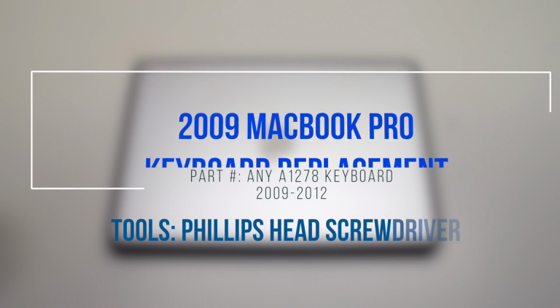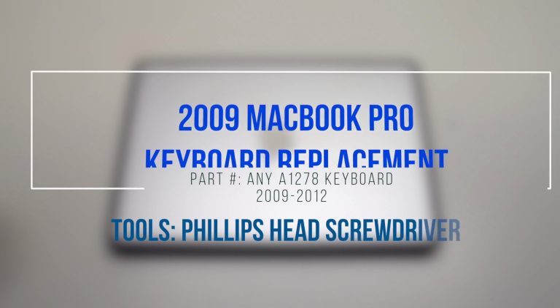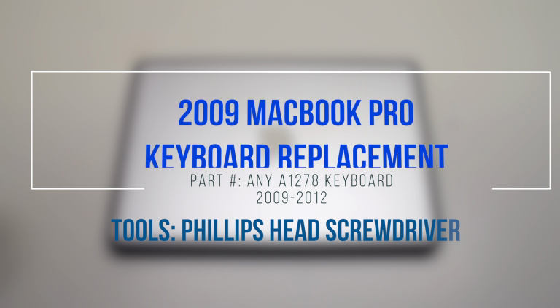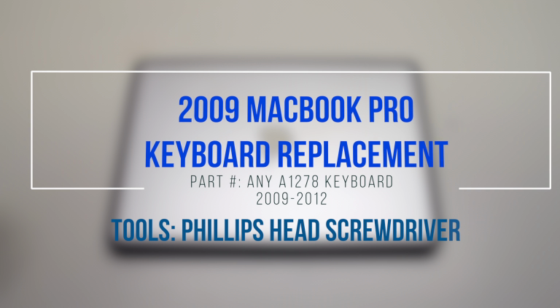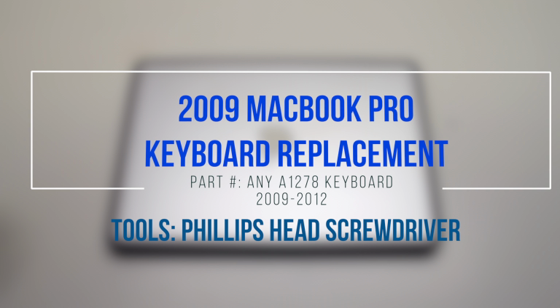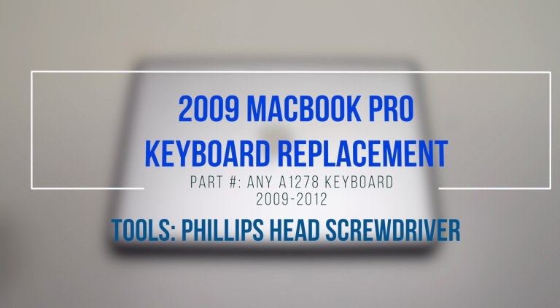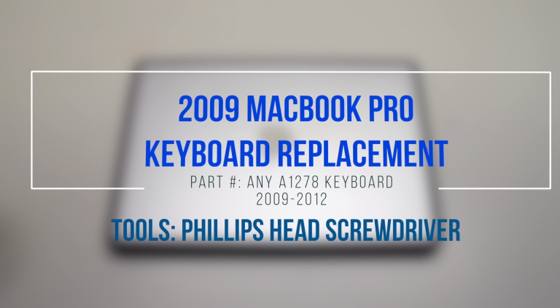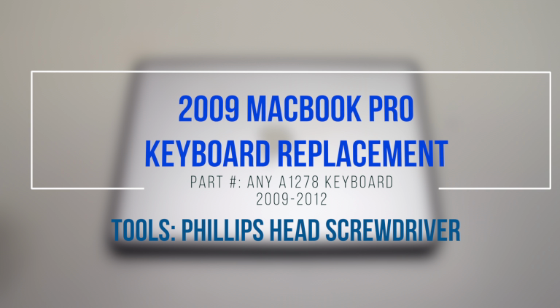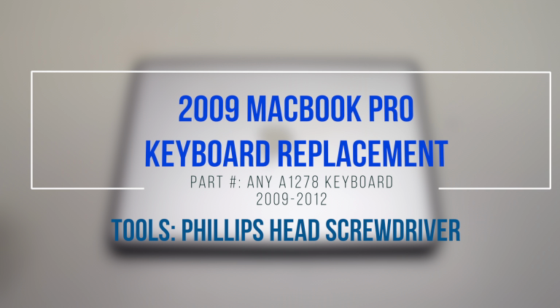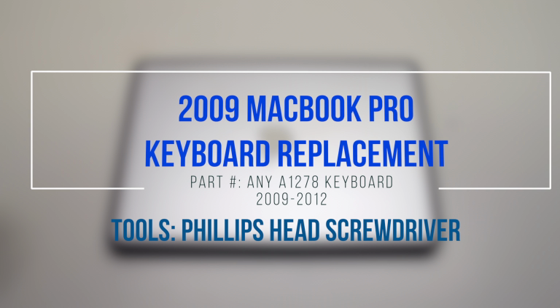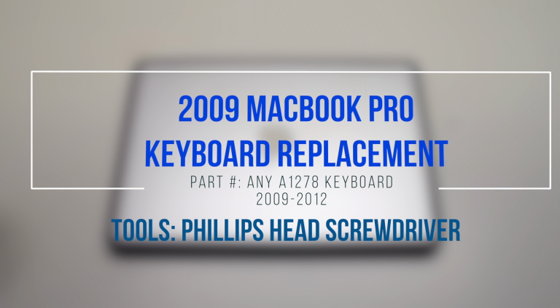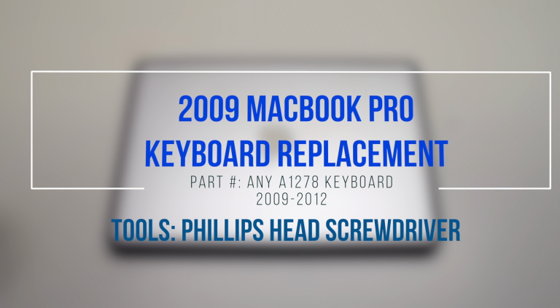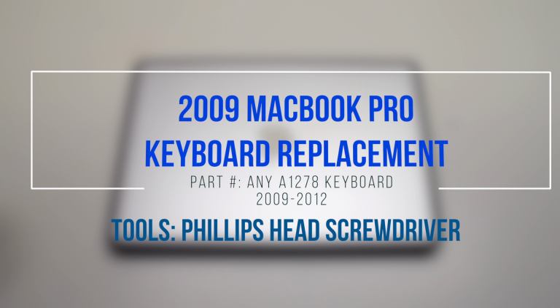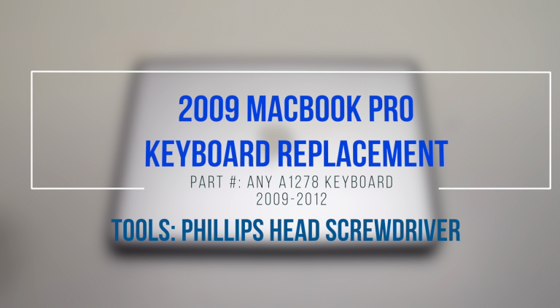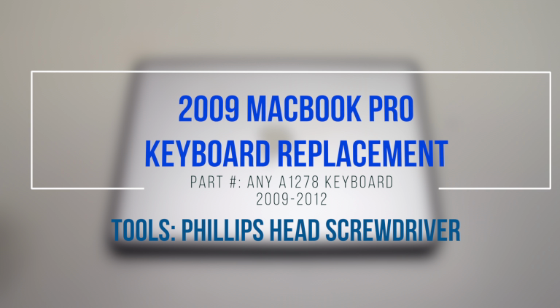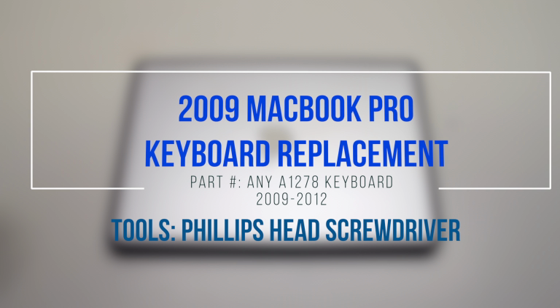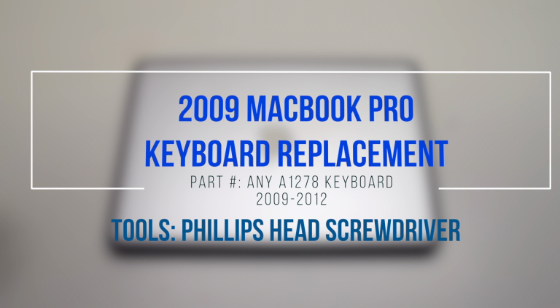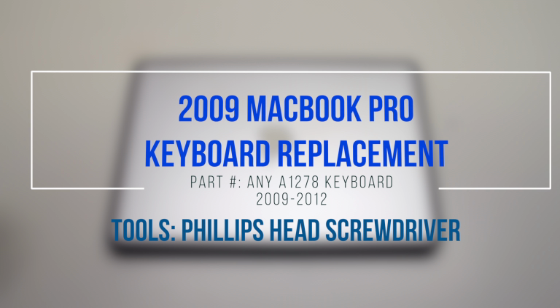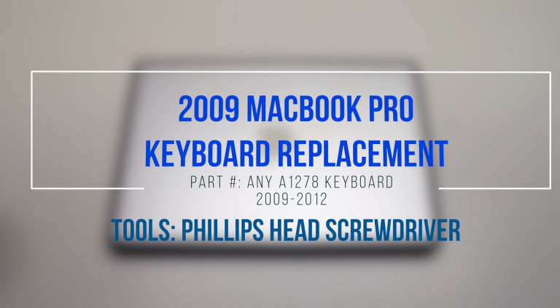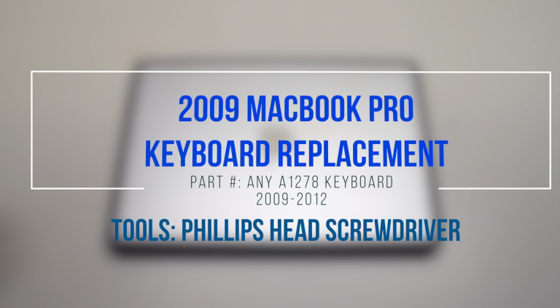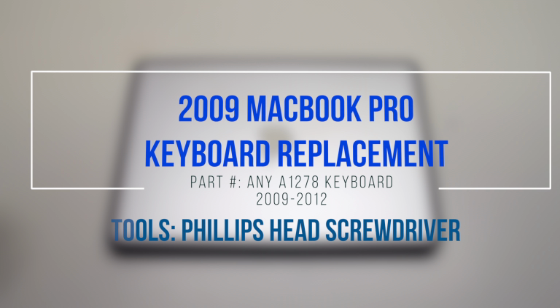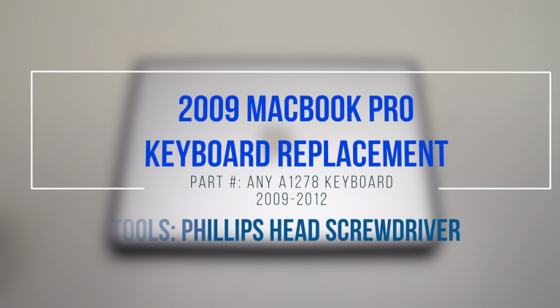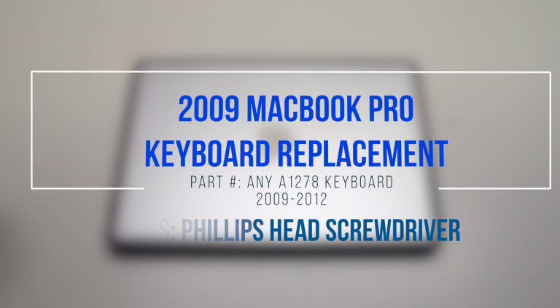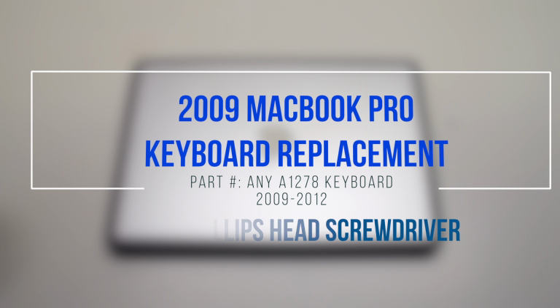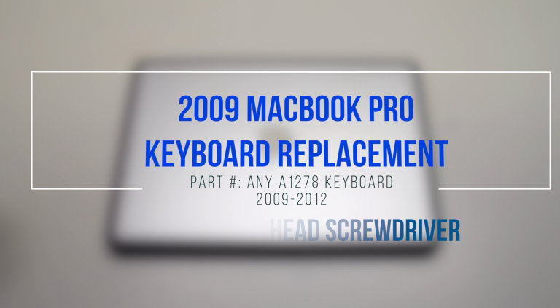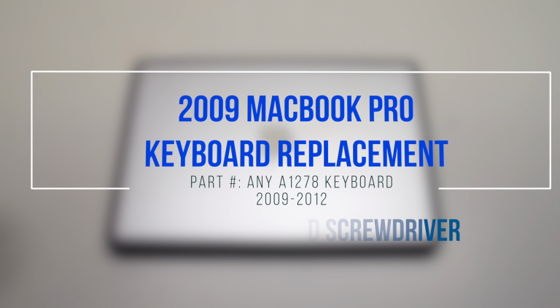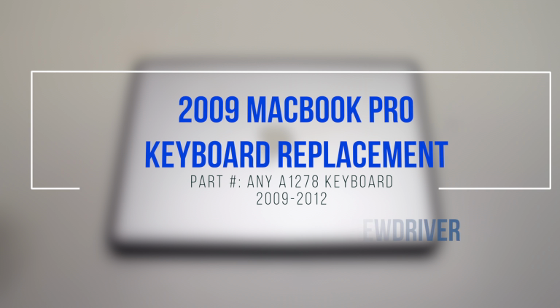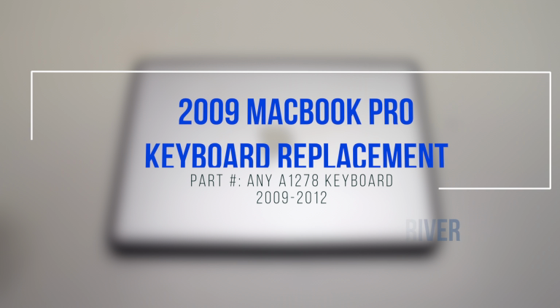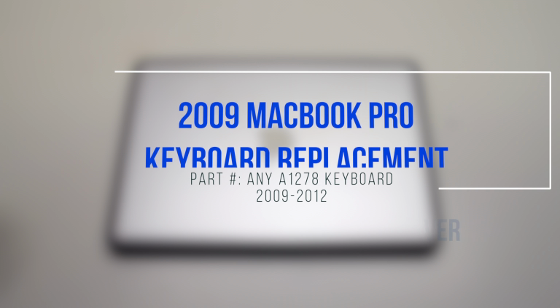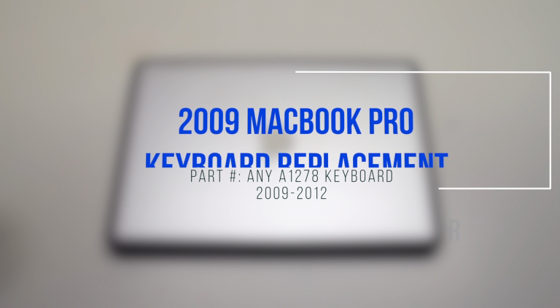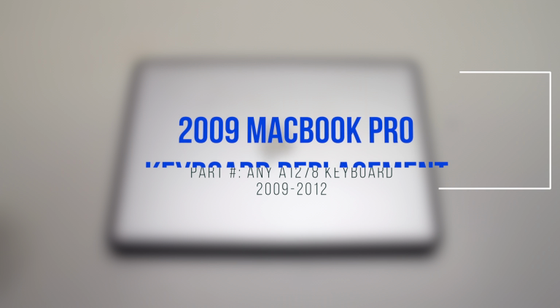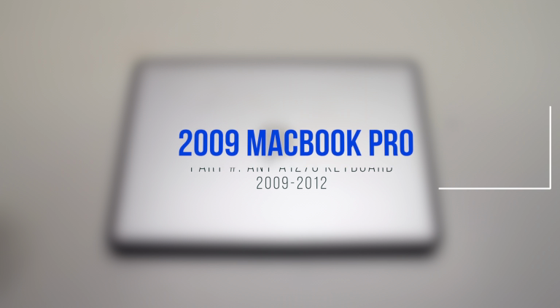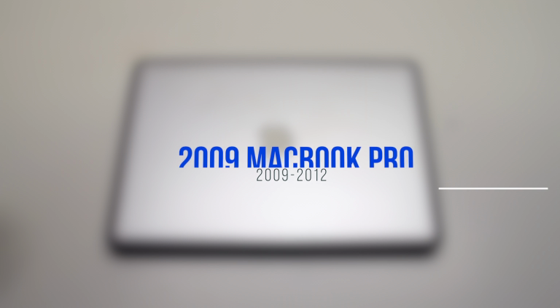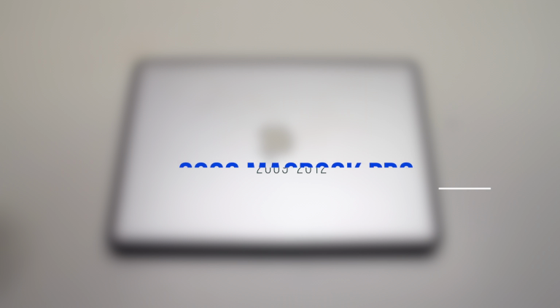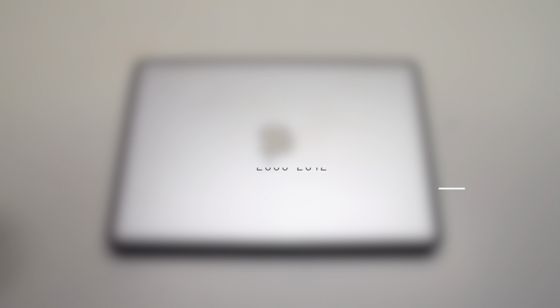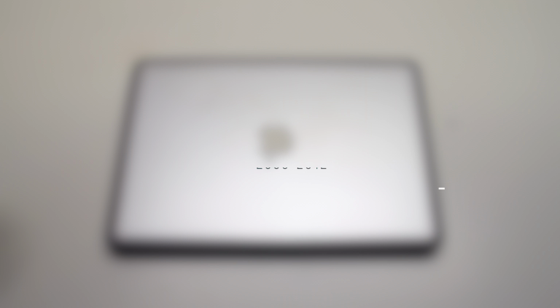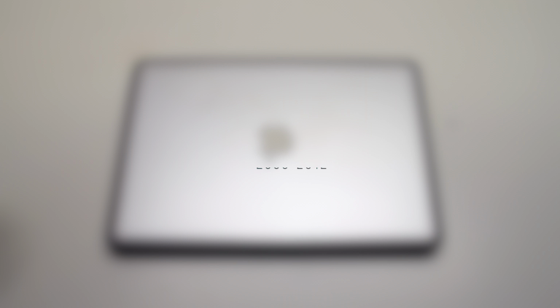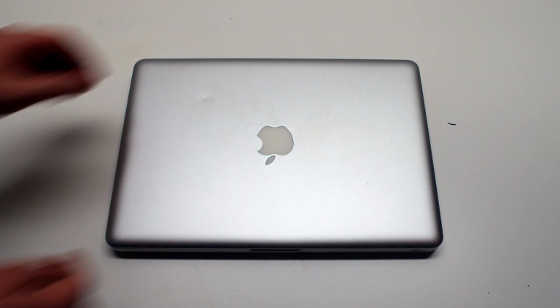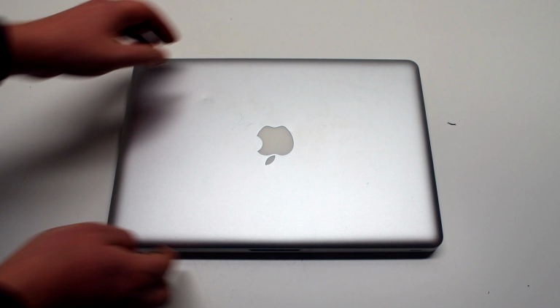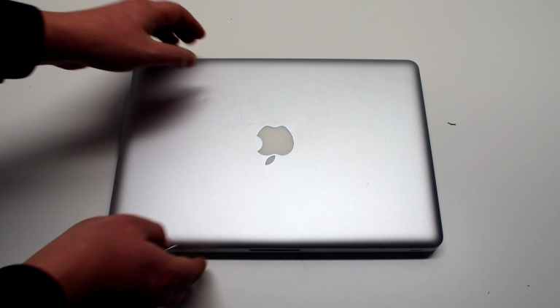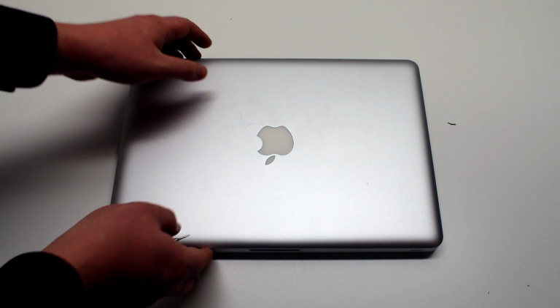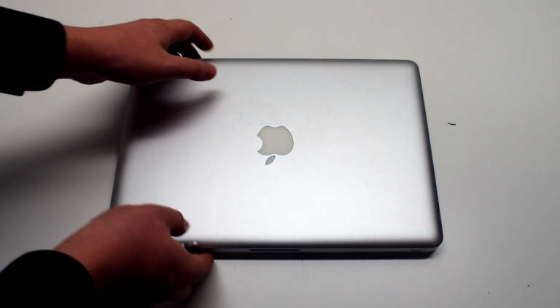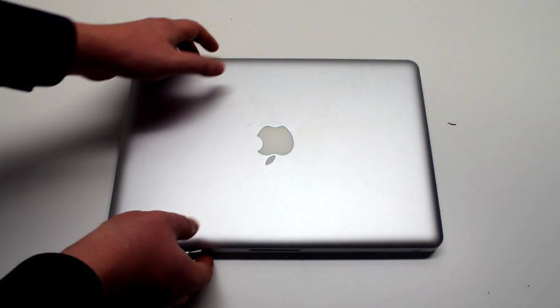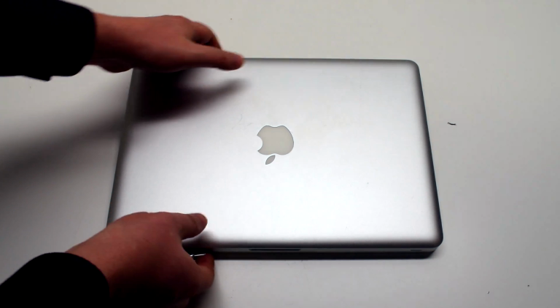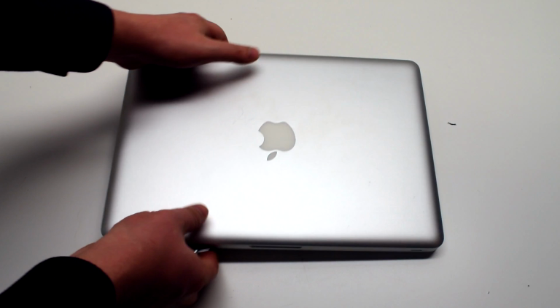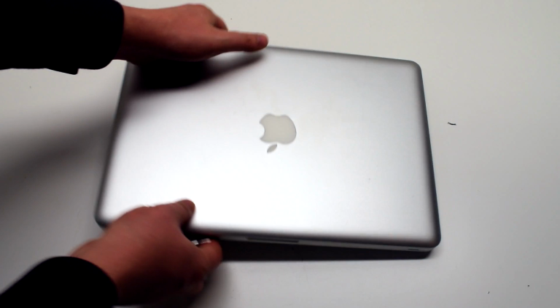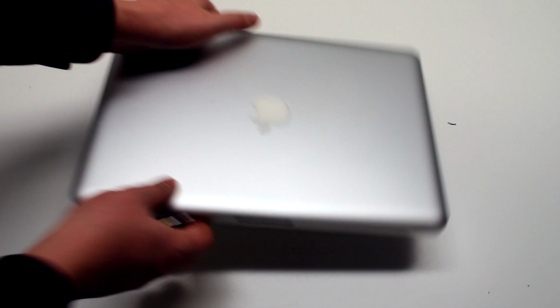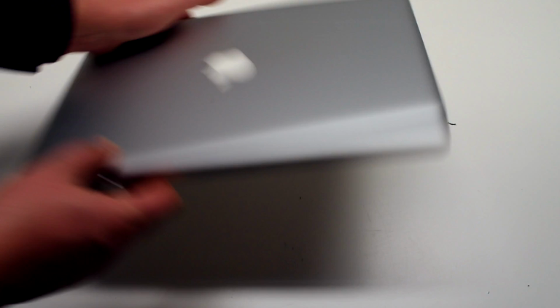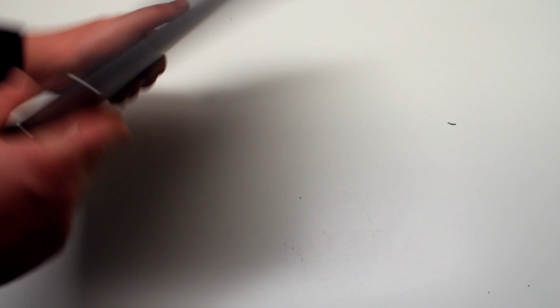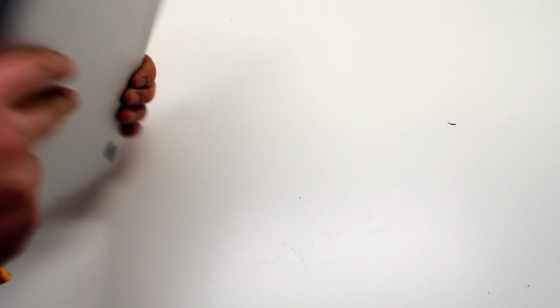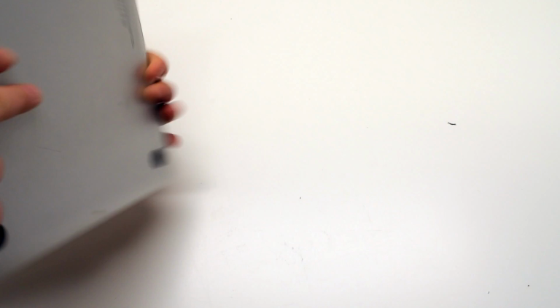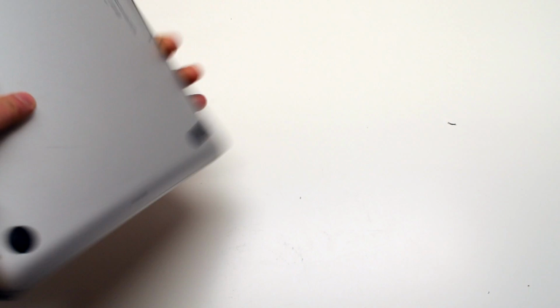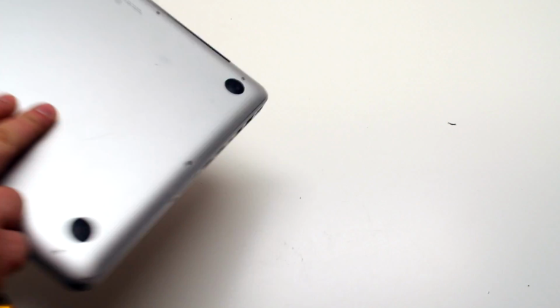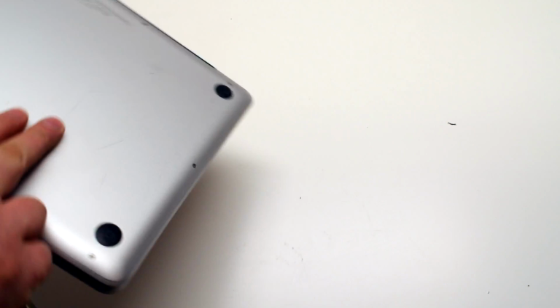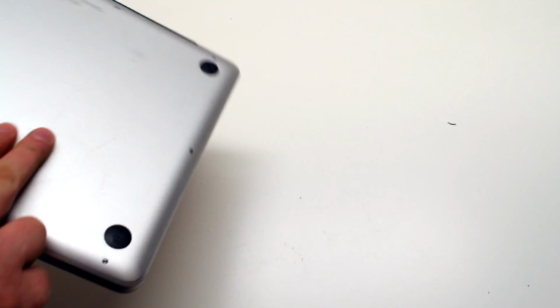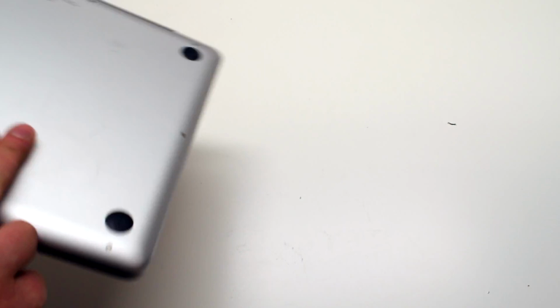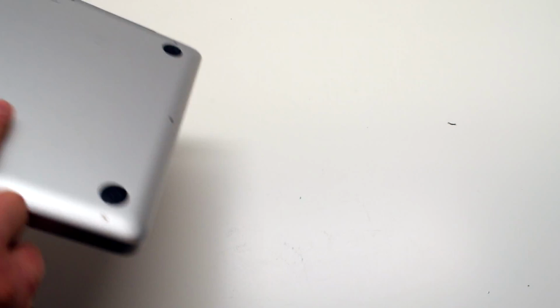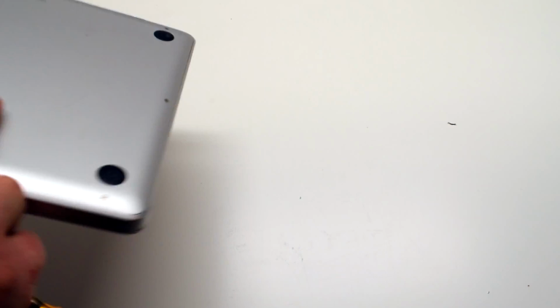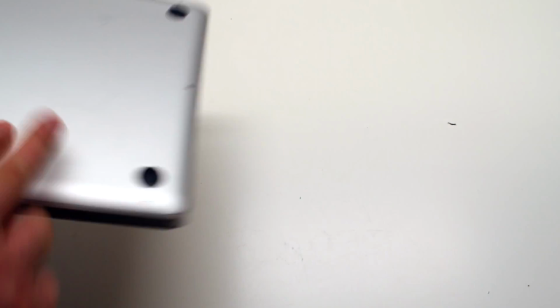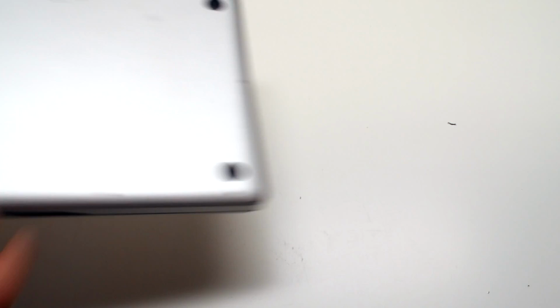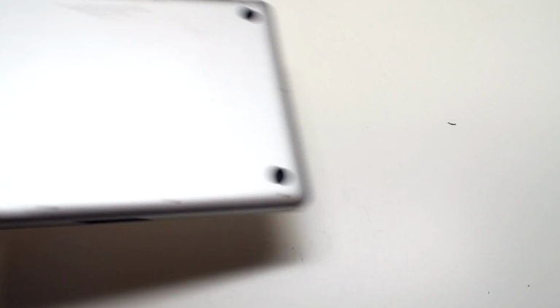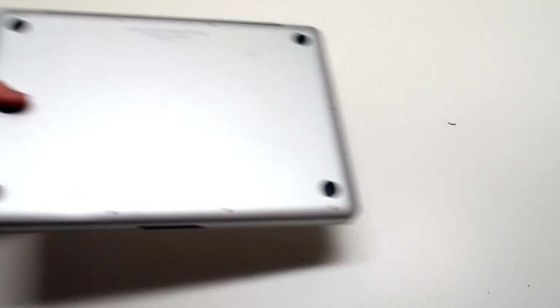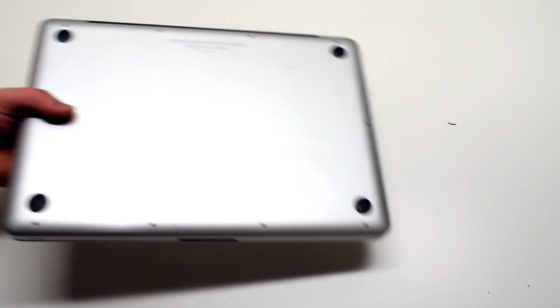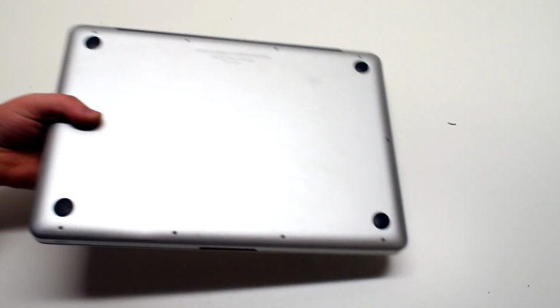2009 MacBook Pro keyboard replacement. Start off by shutting down and flipping over the MacBook.